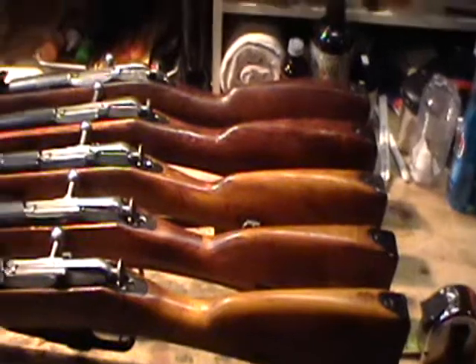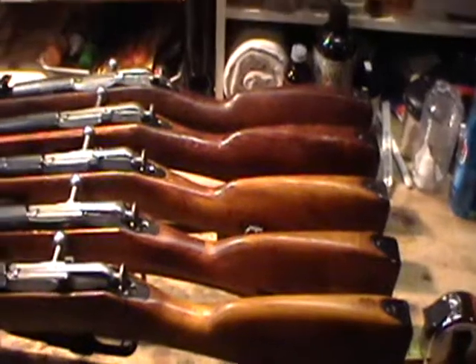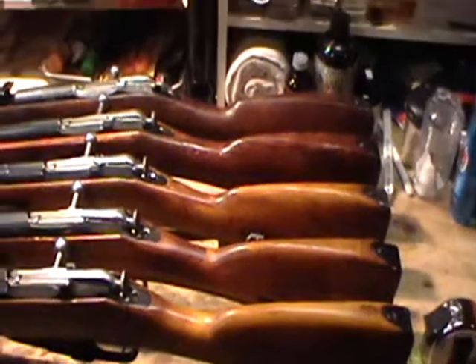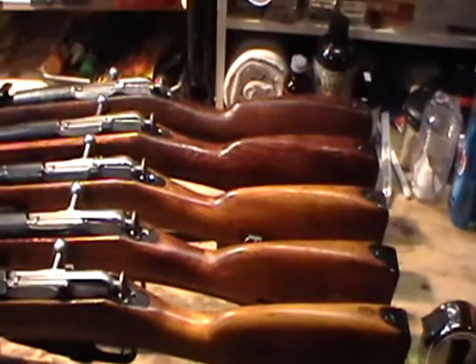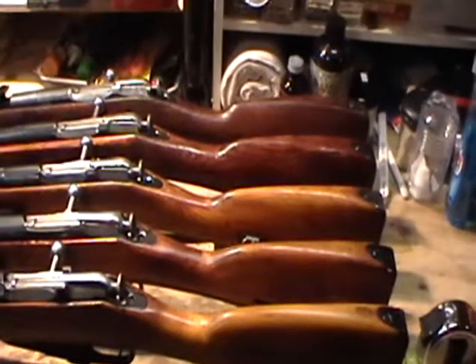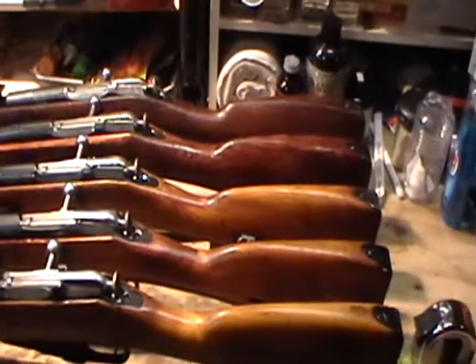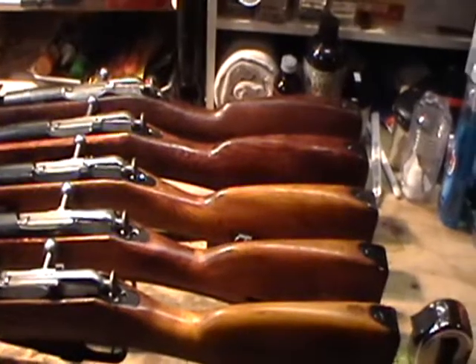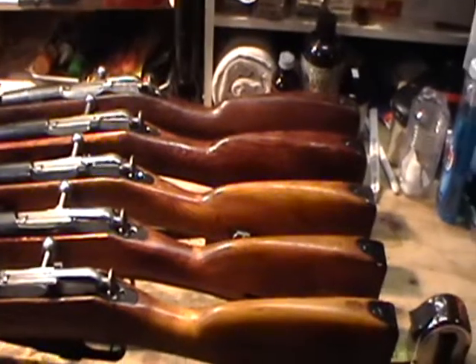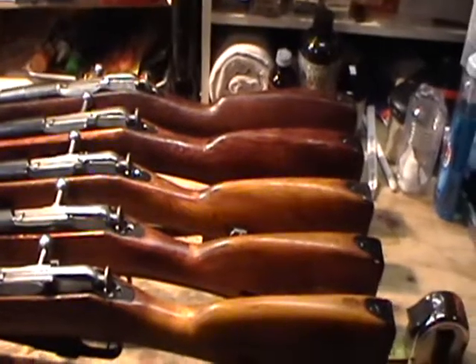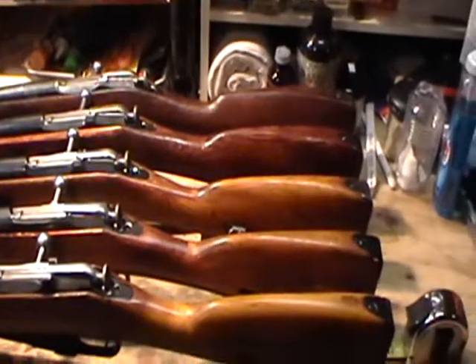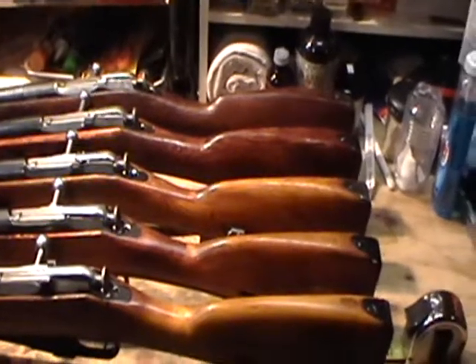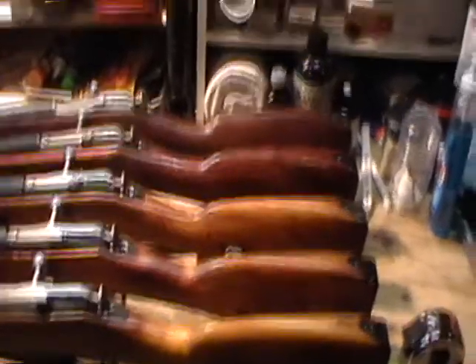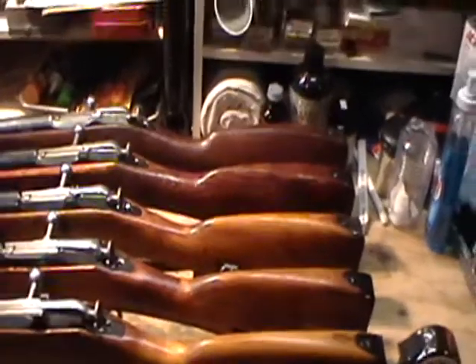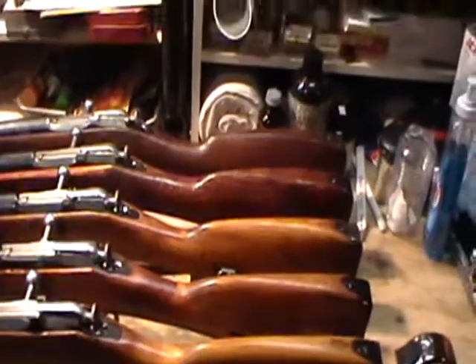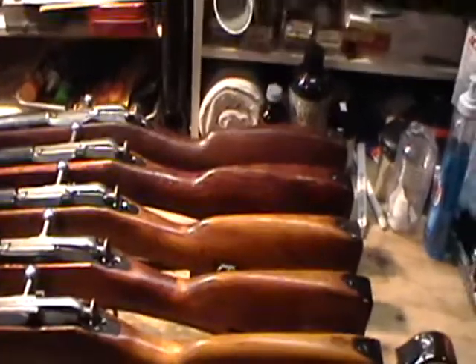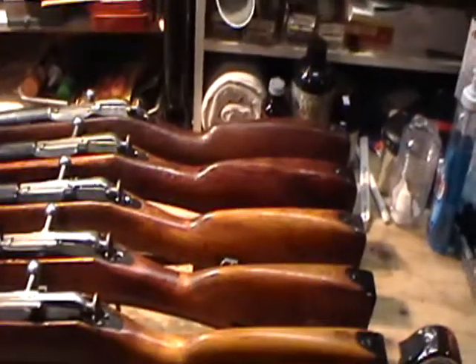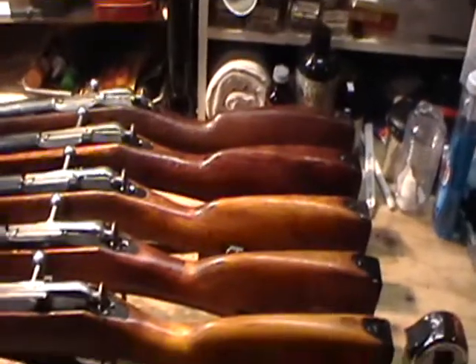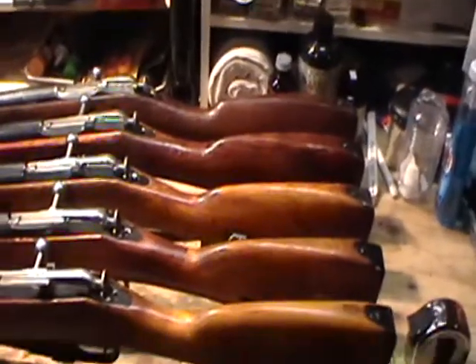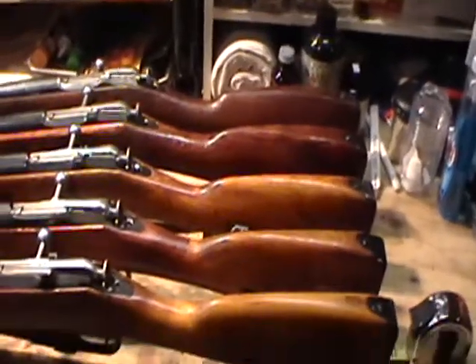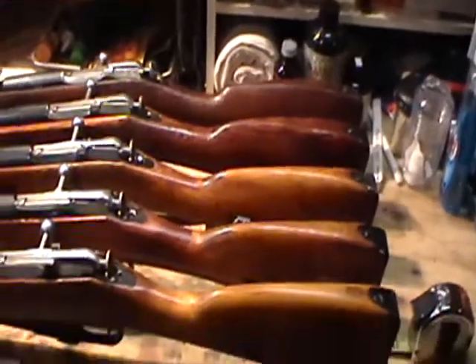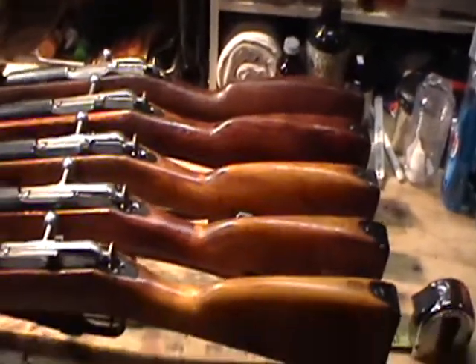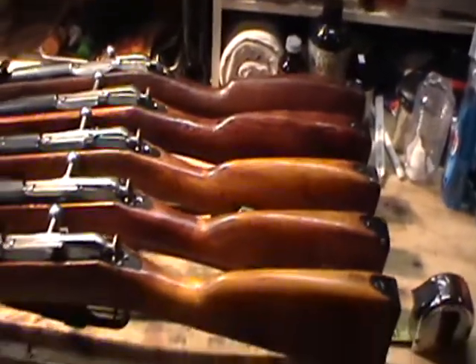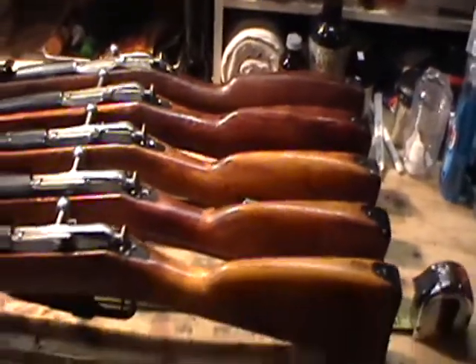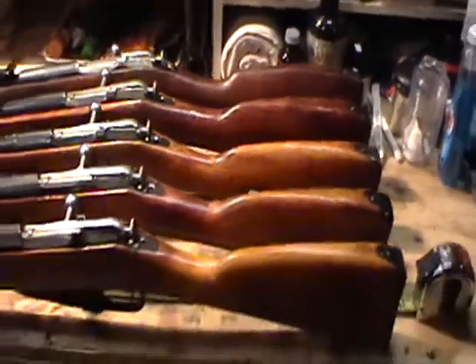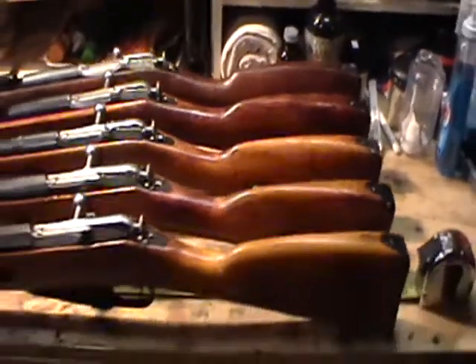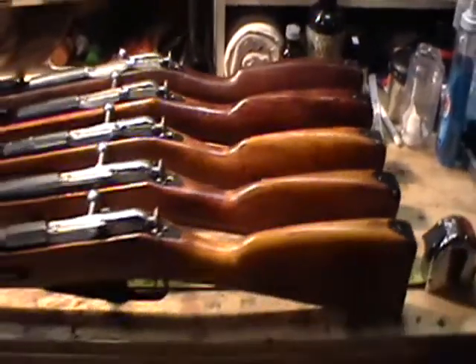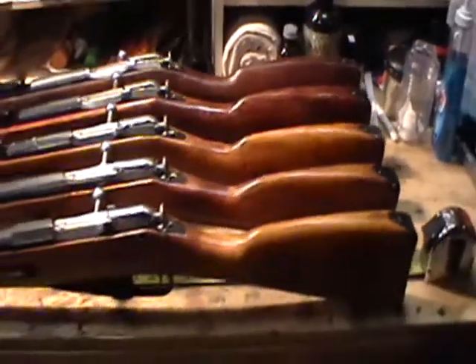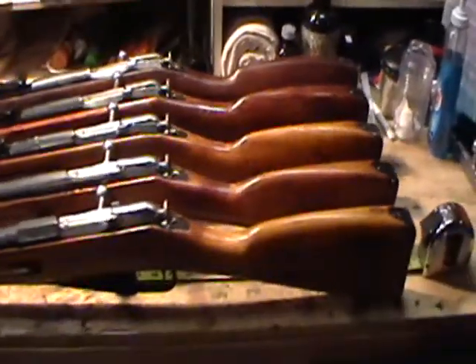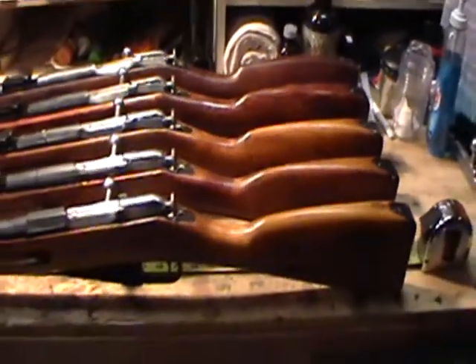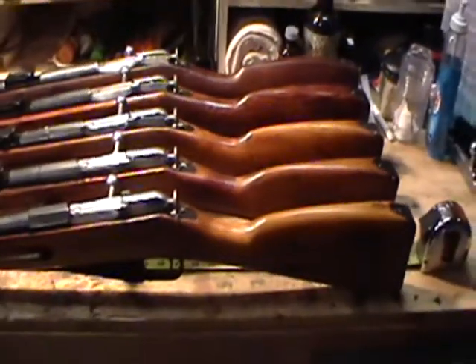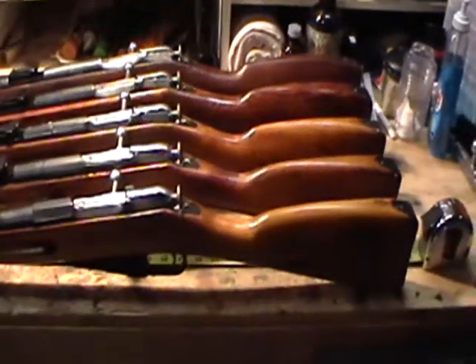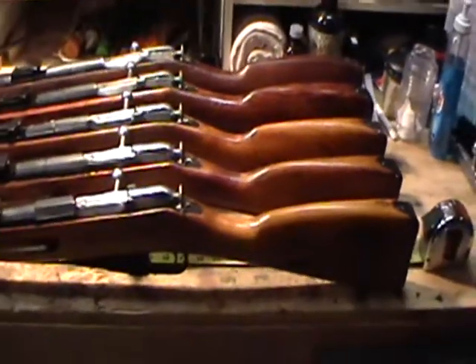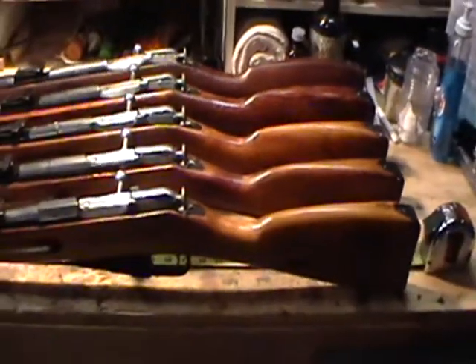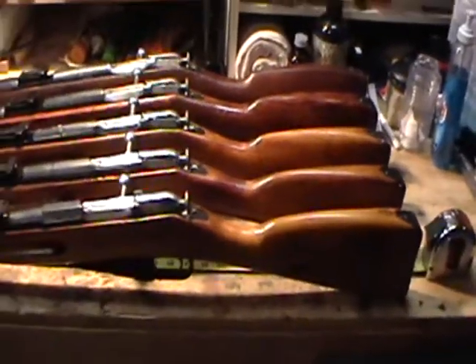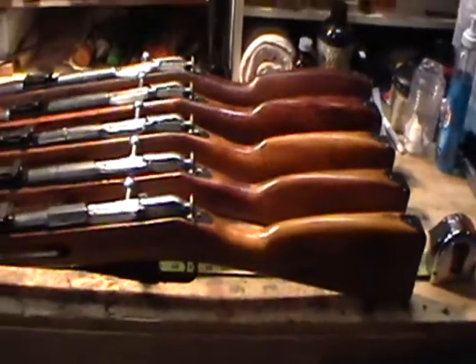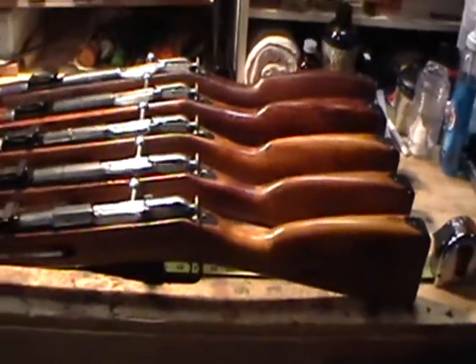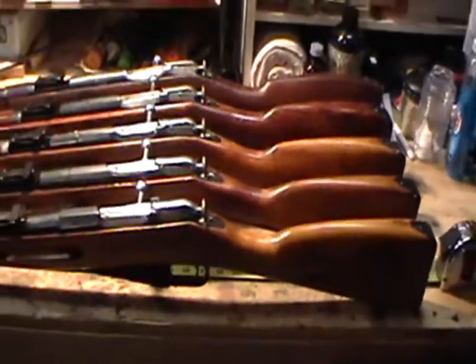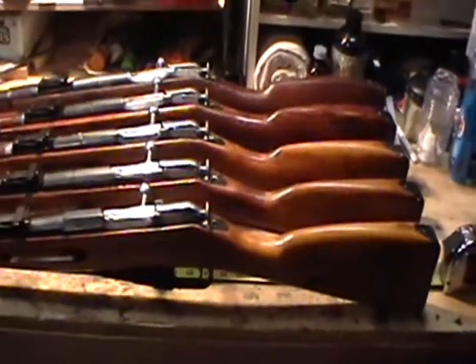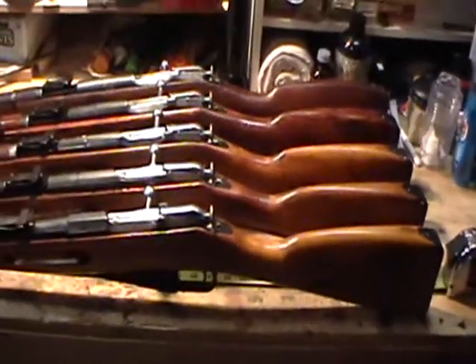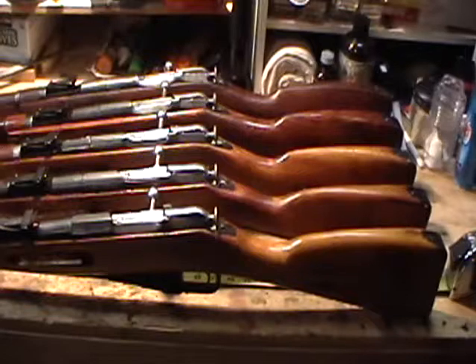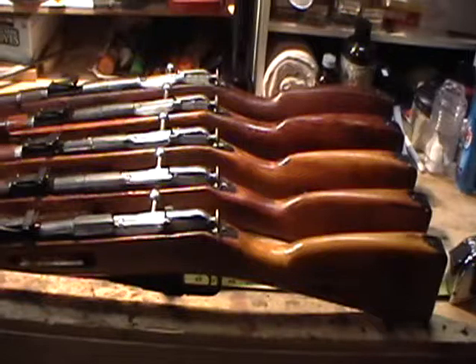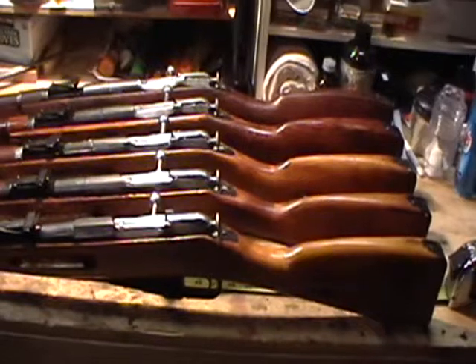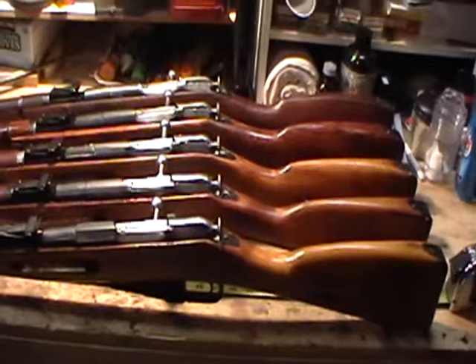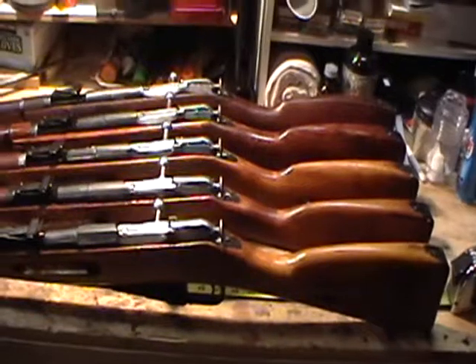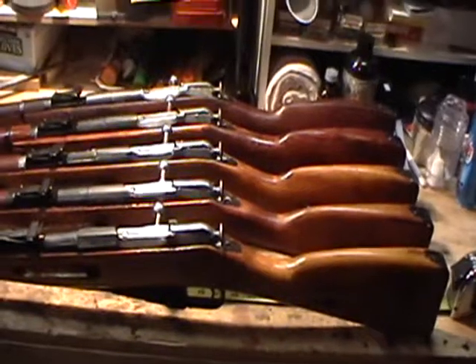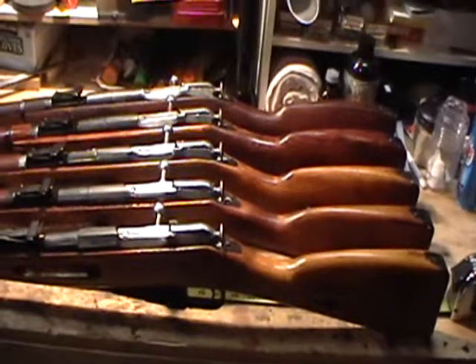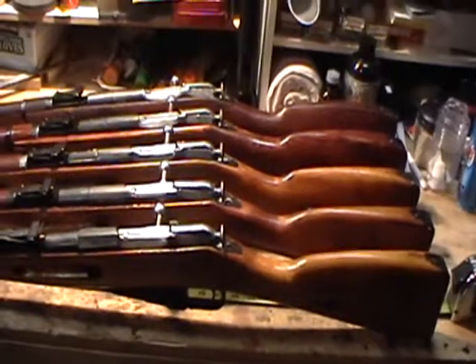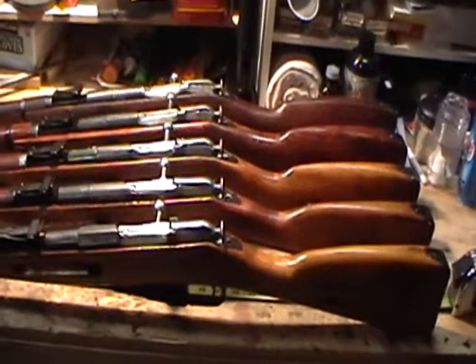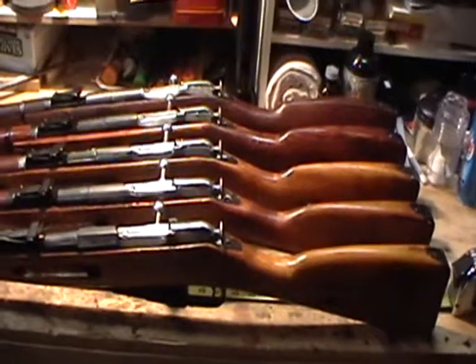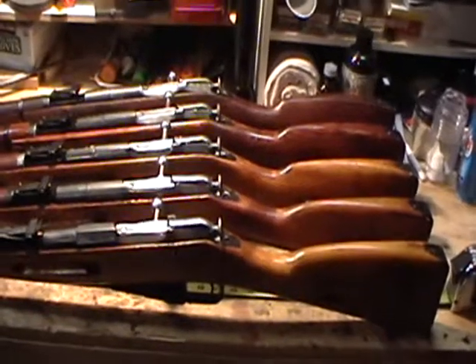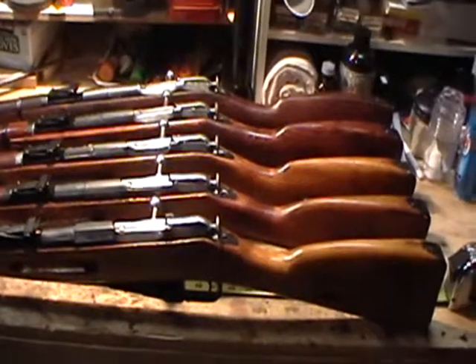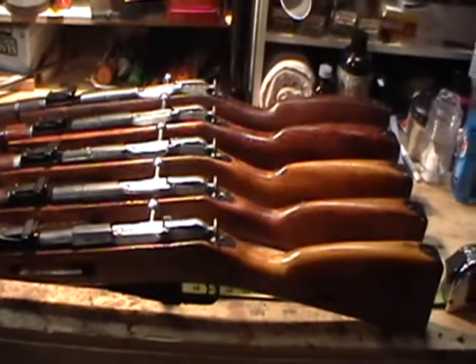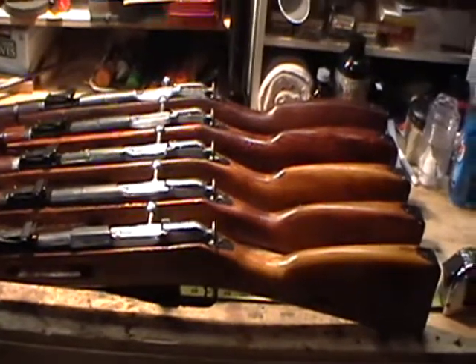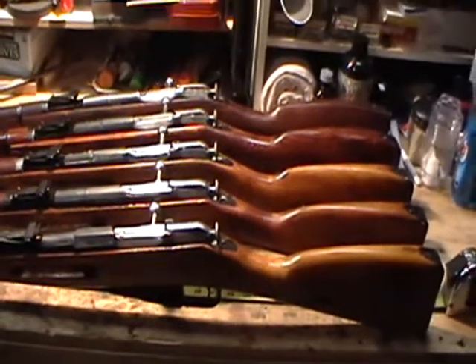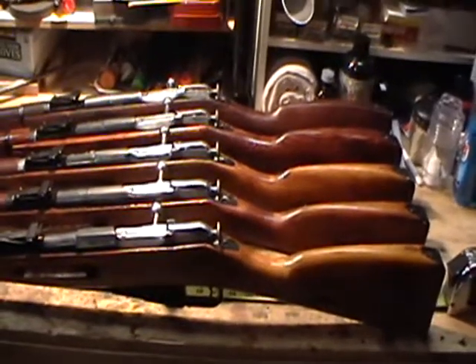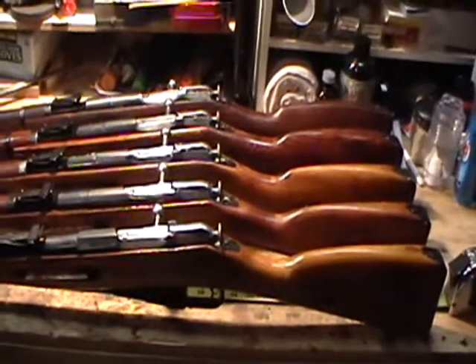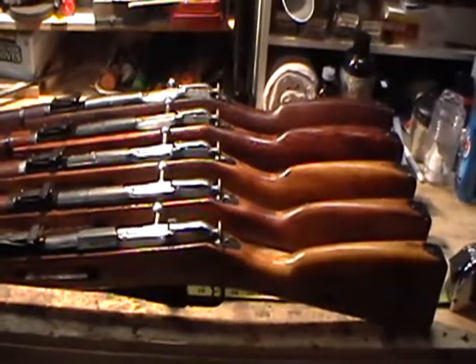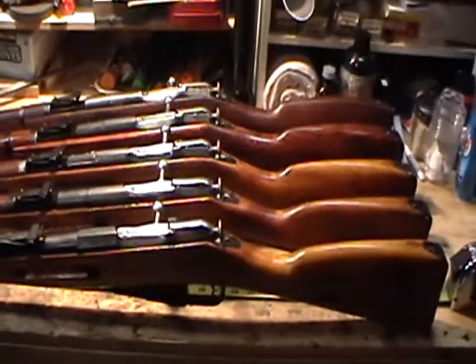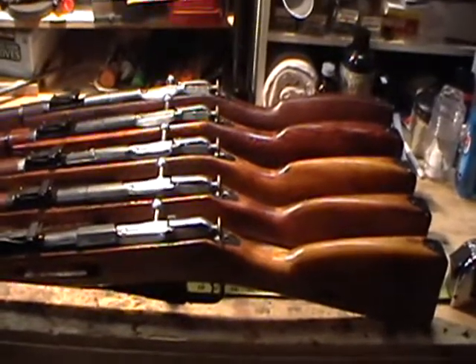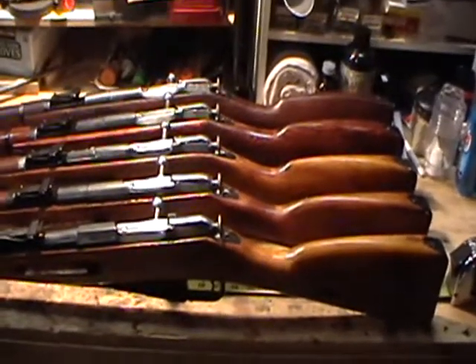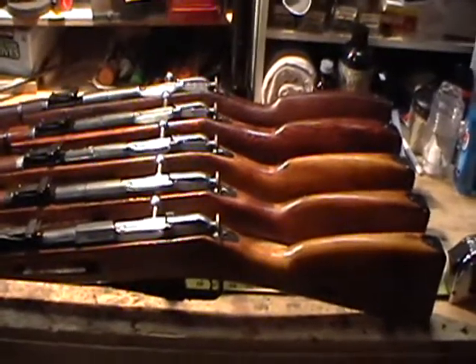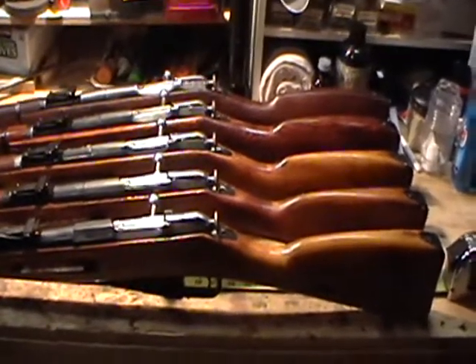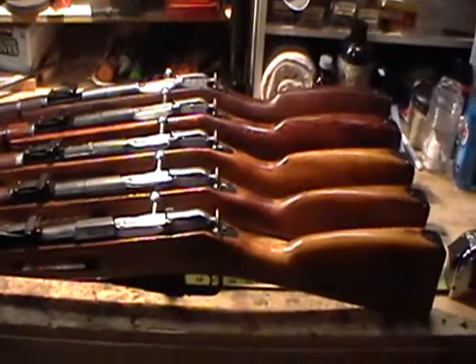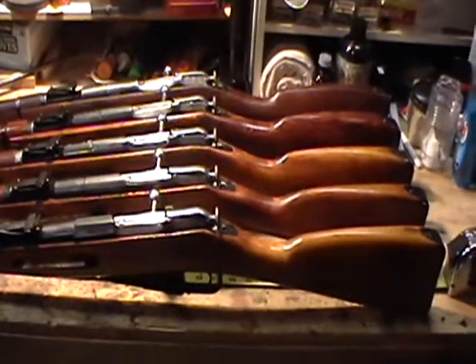This is Marshall Zhukov here. What we've got in front of us are five Mosin-Nagant carbines.